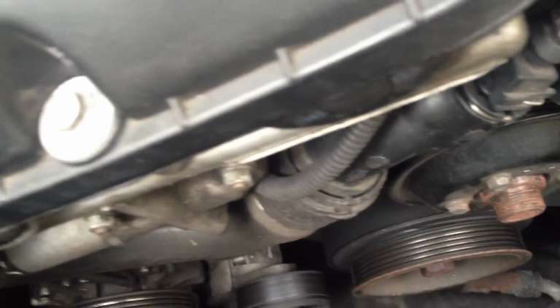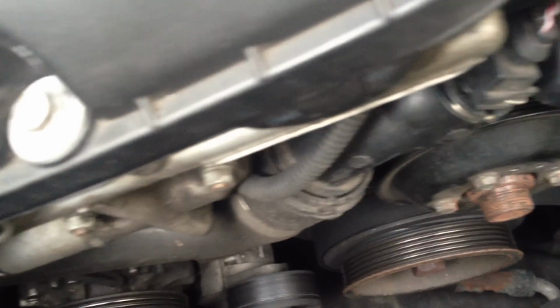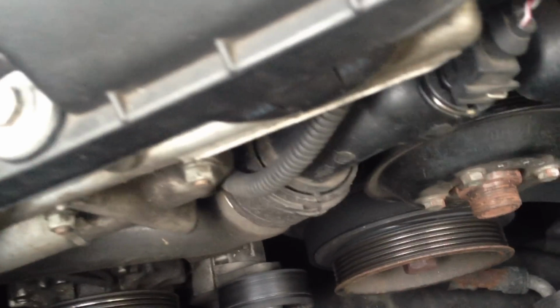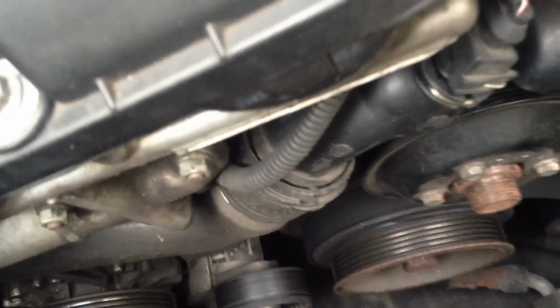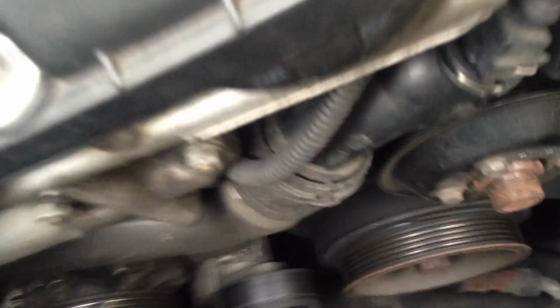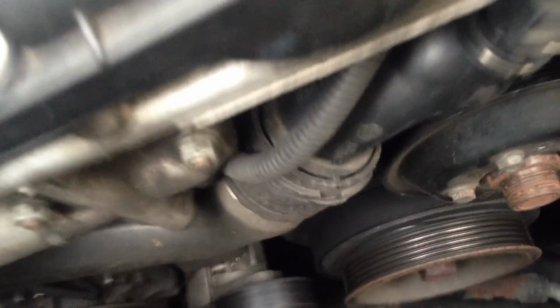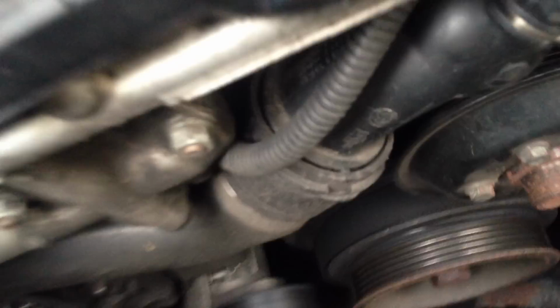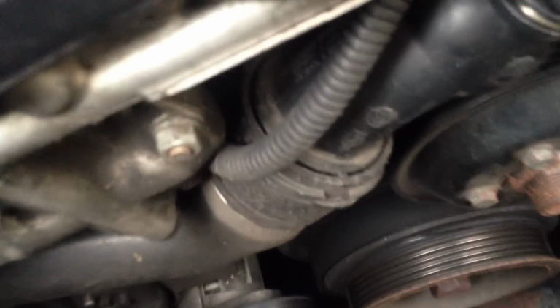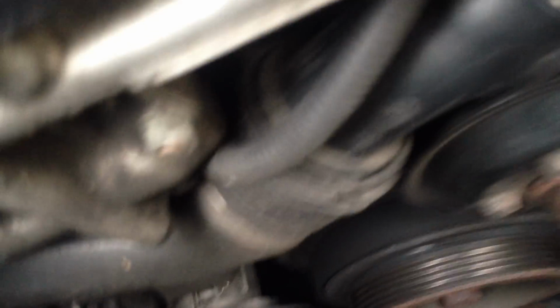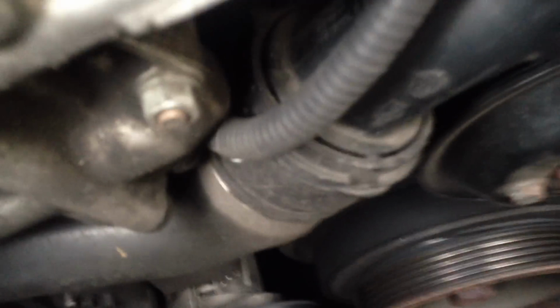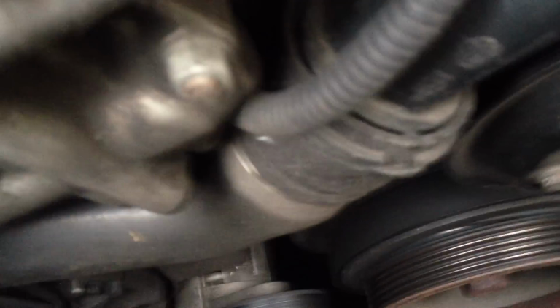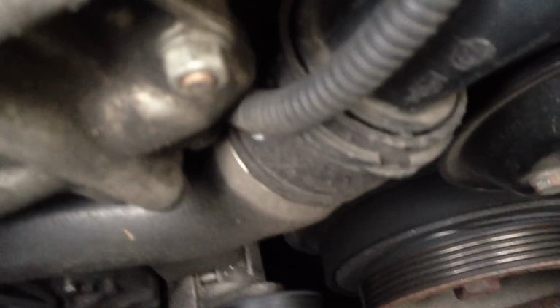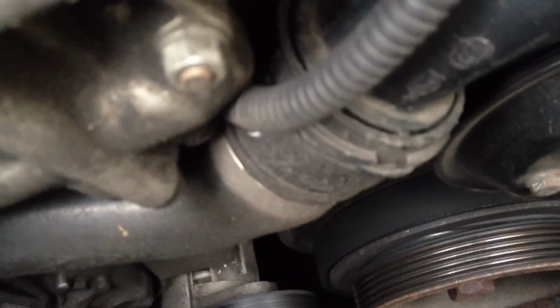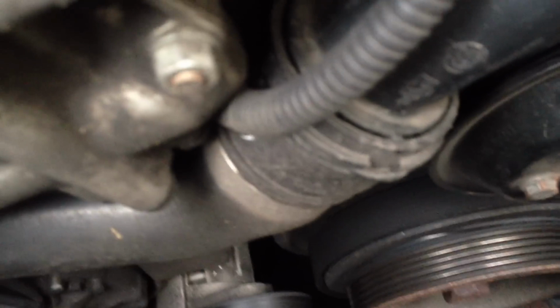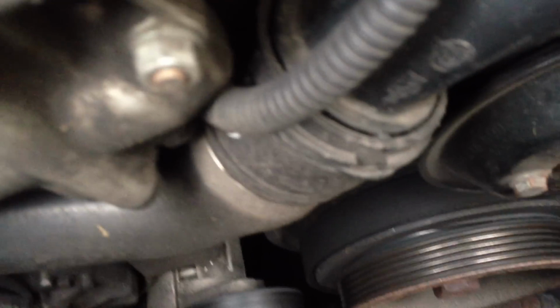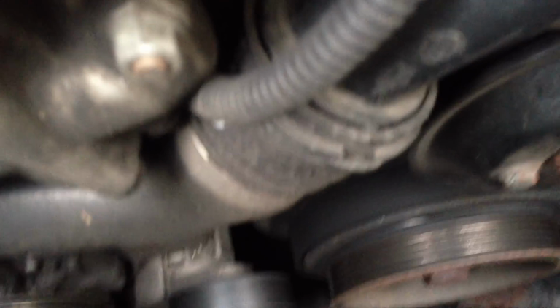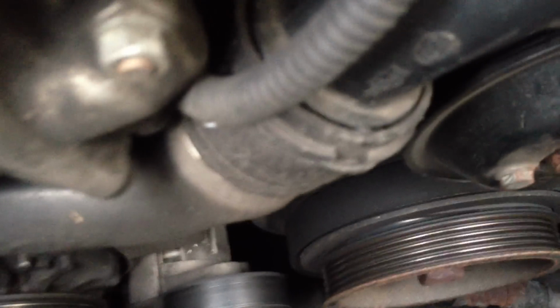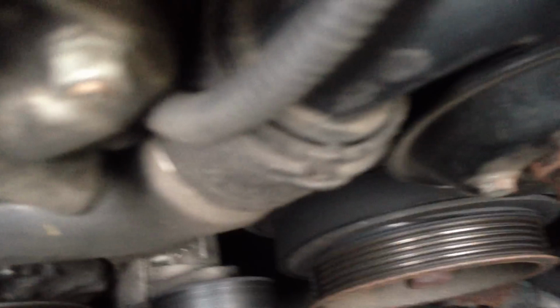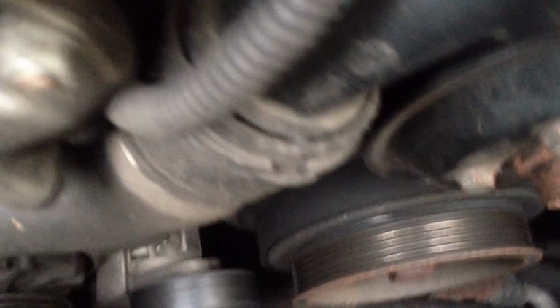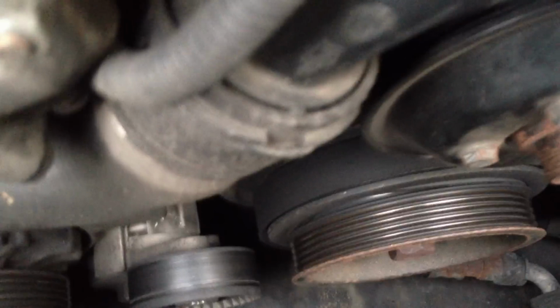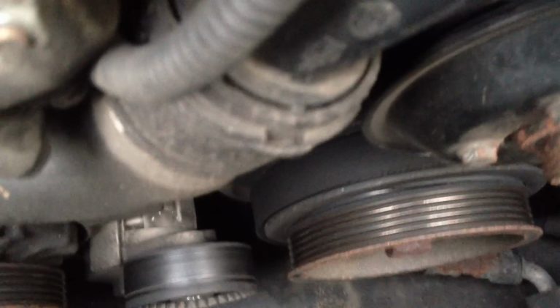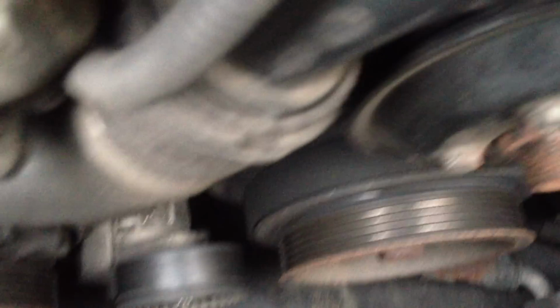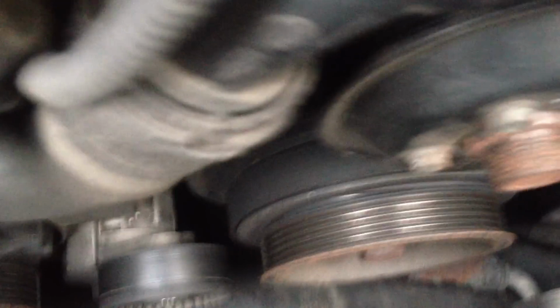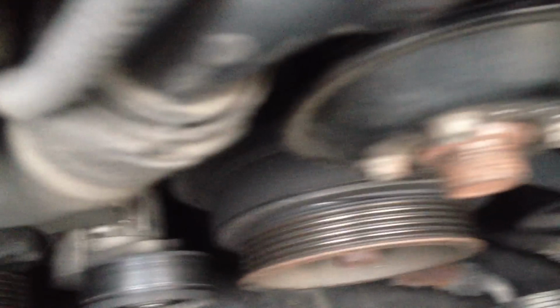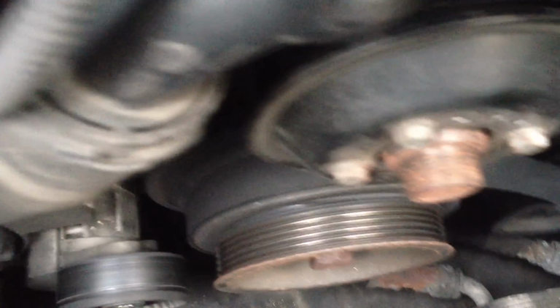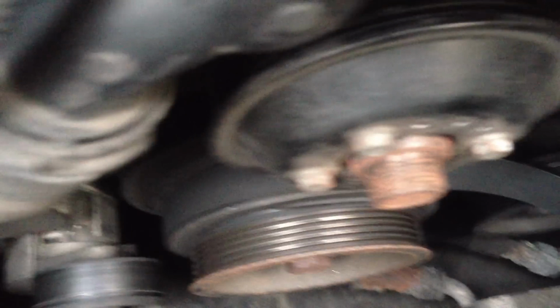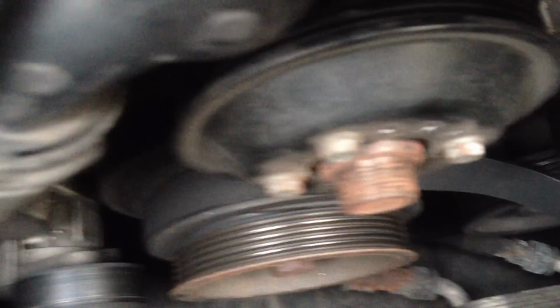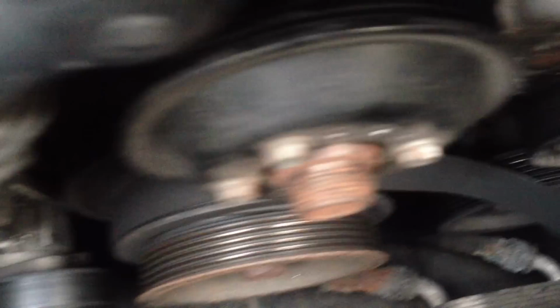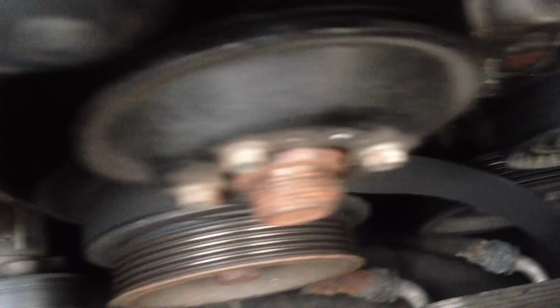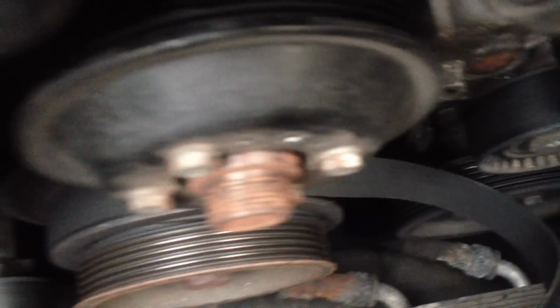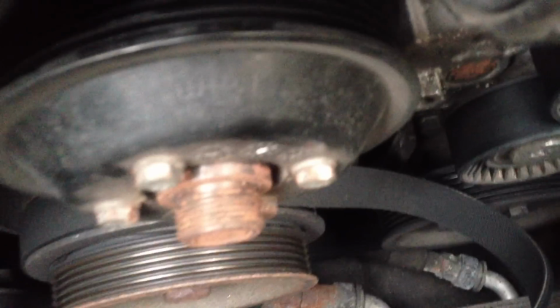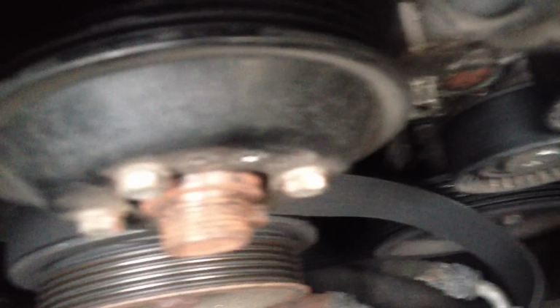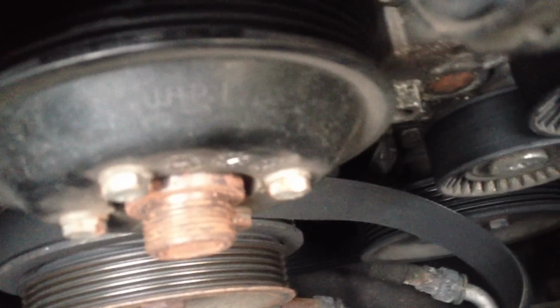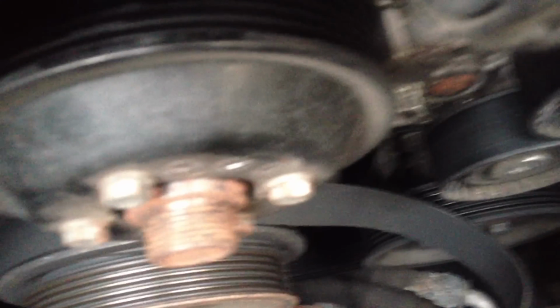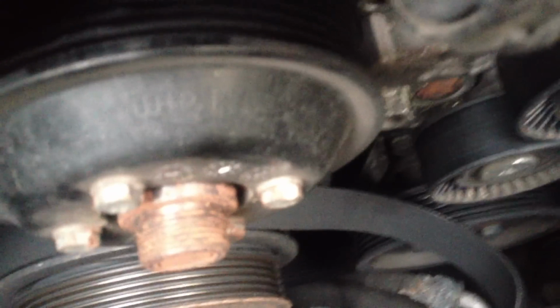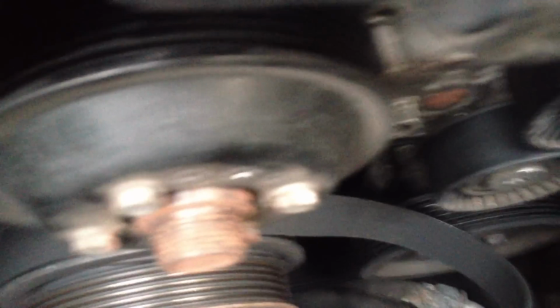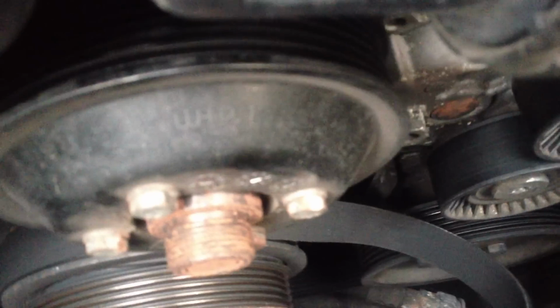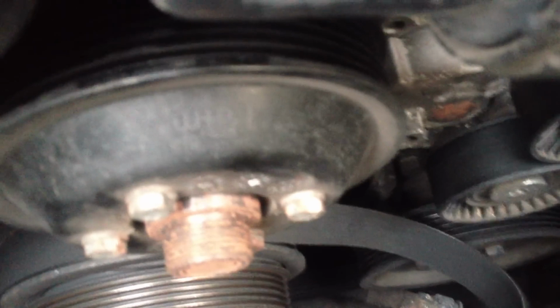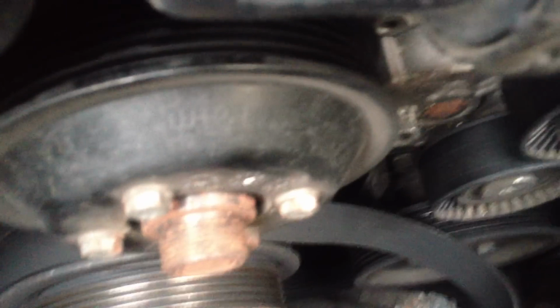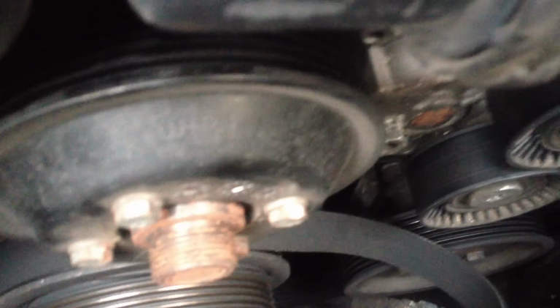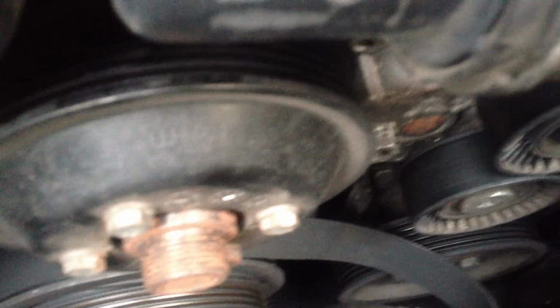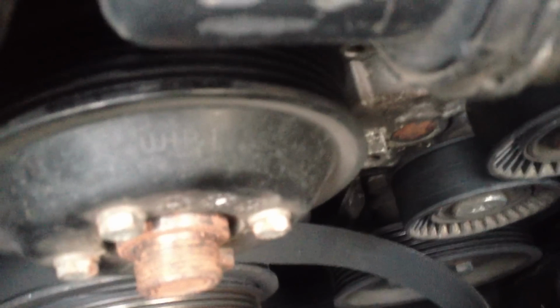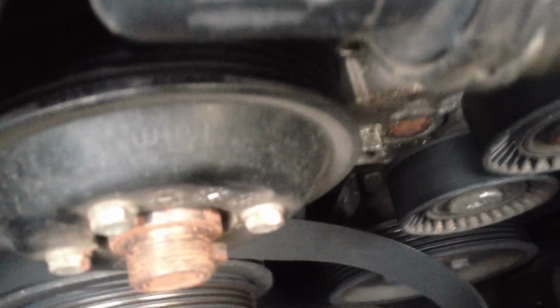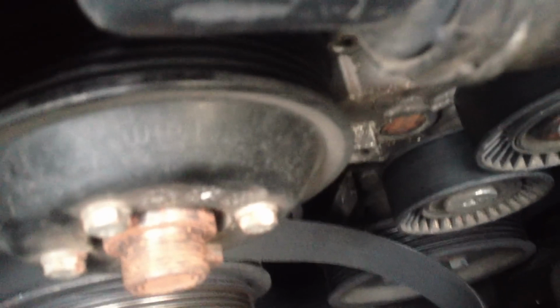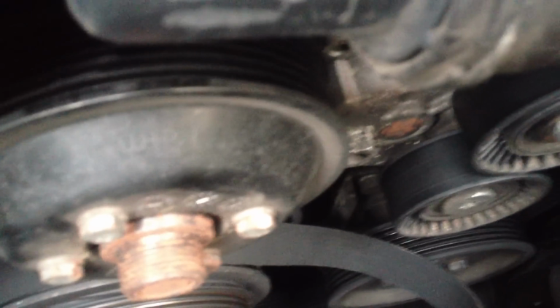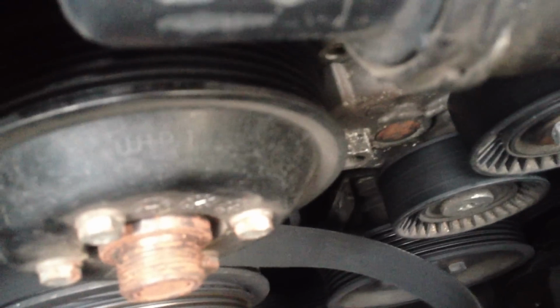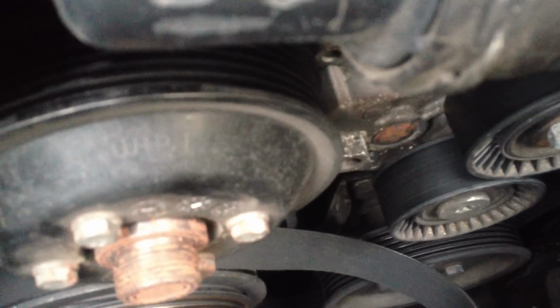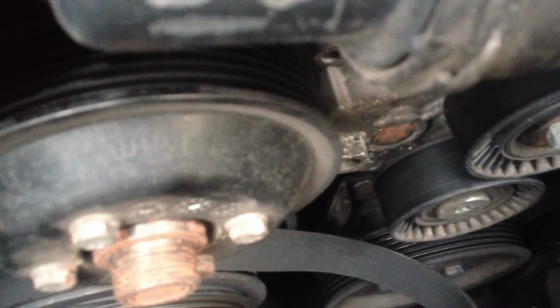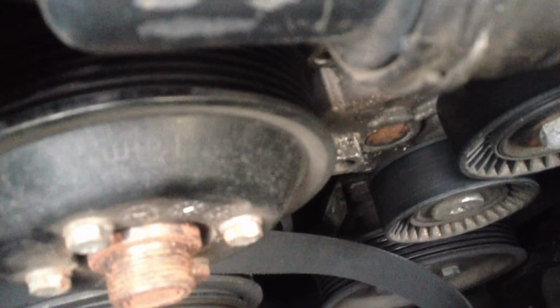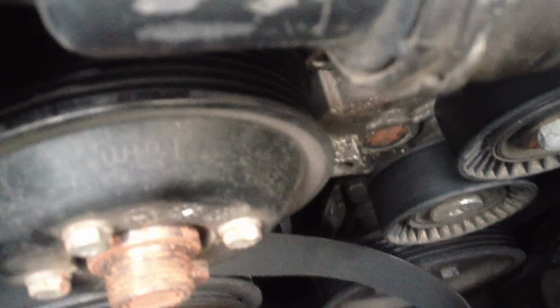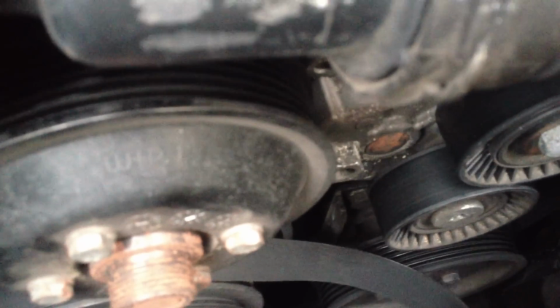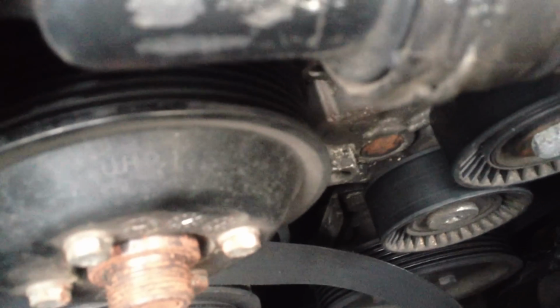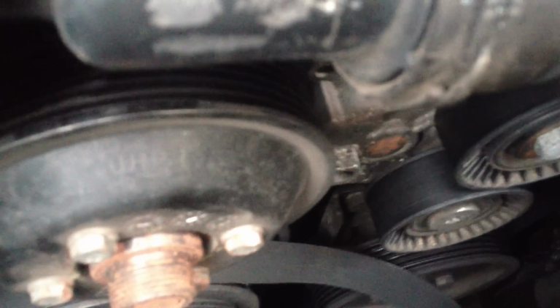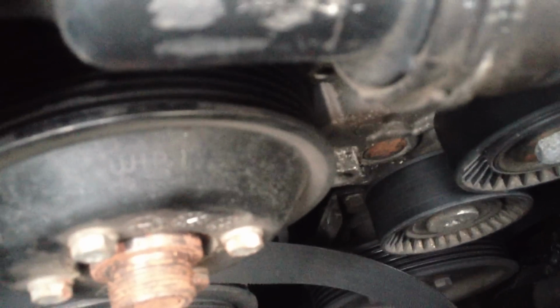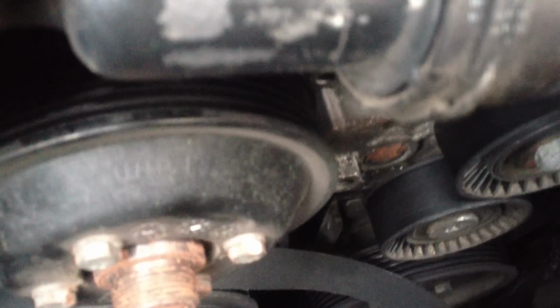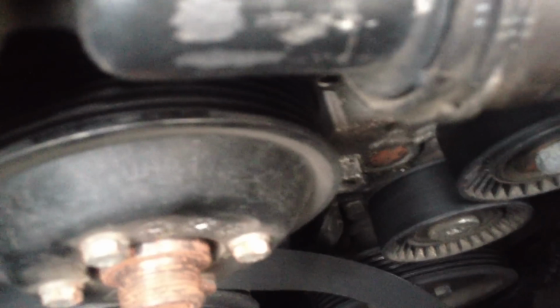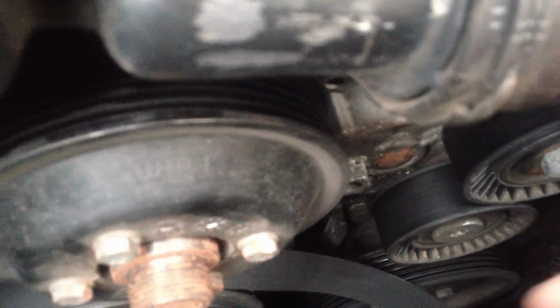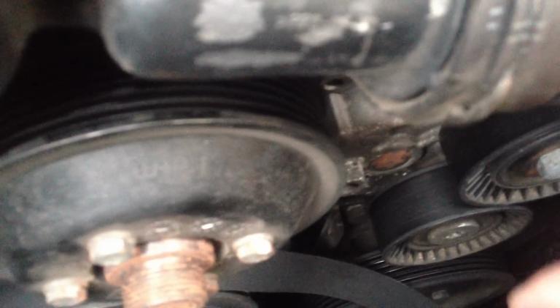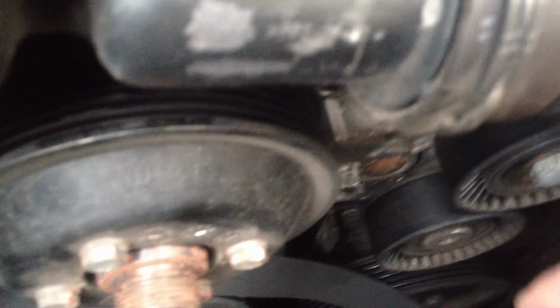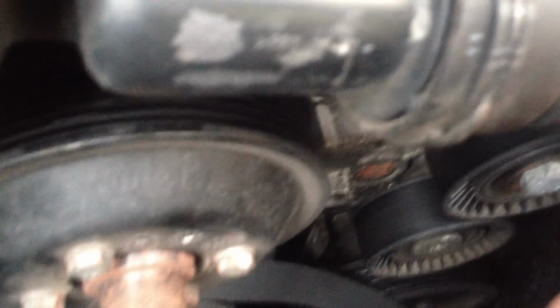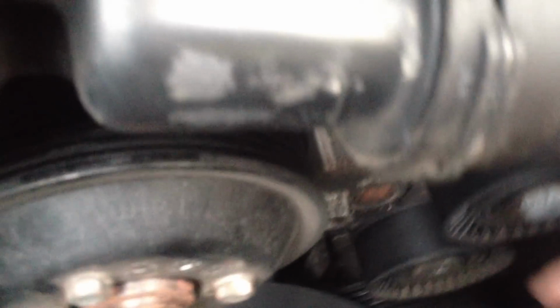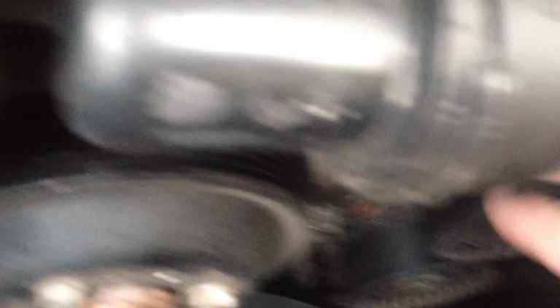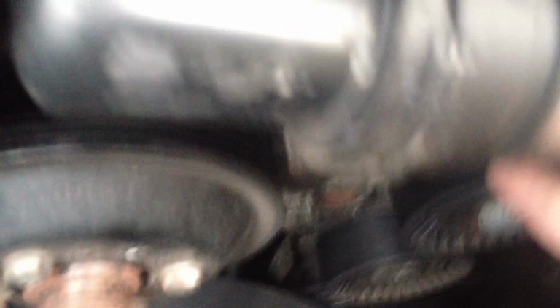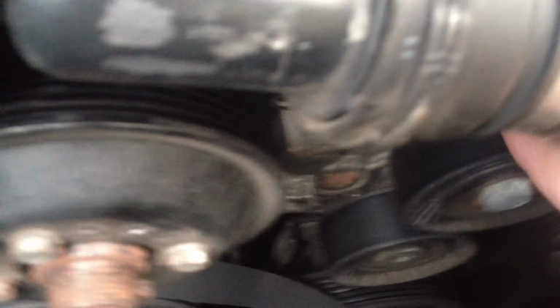Alright guys, I was able to take the belt off and we'll spin each pulley to see what it is. I already did and it seems like it's the water pump.